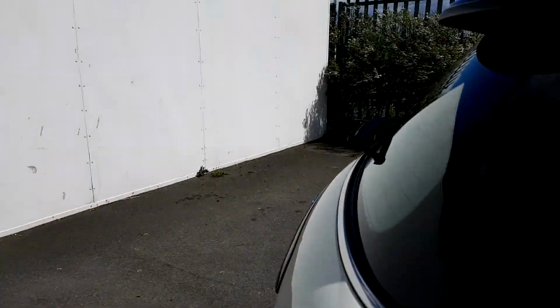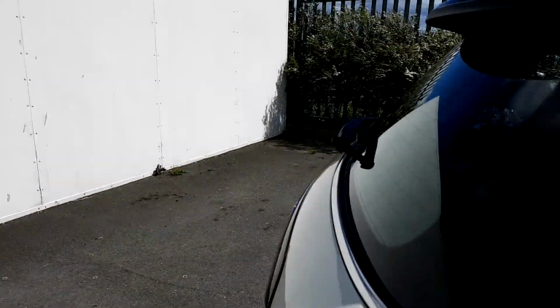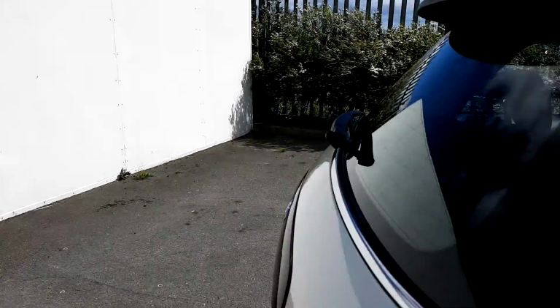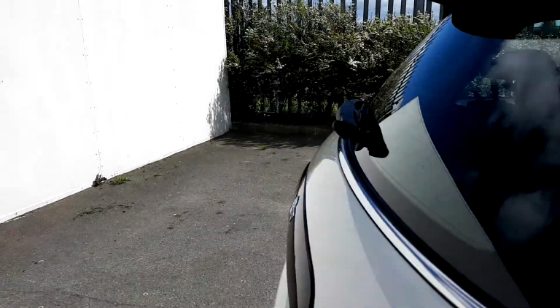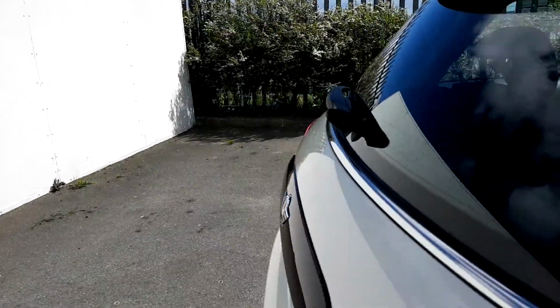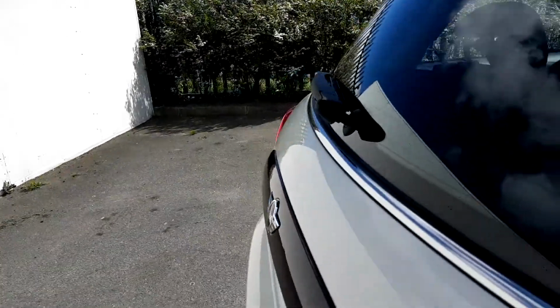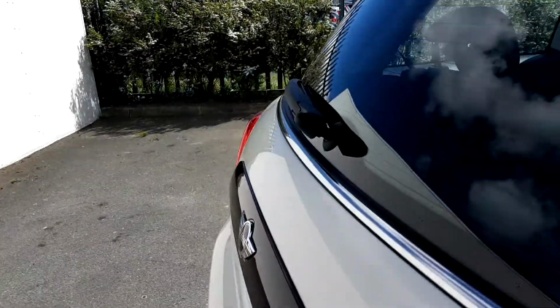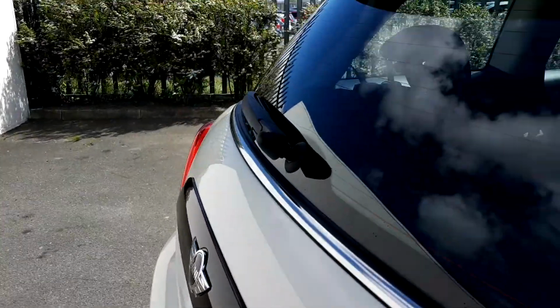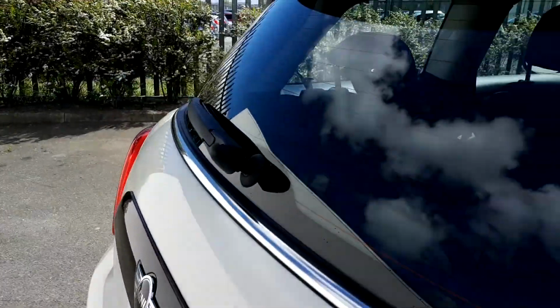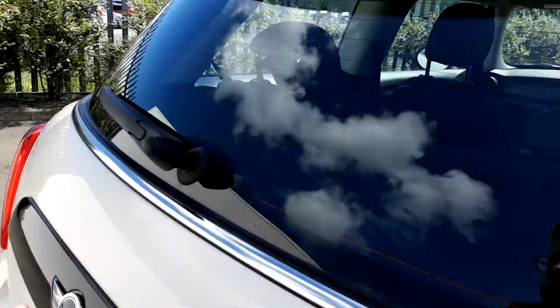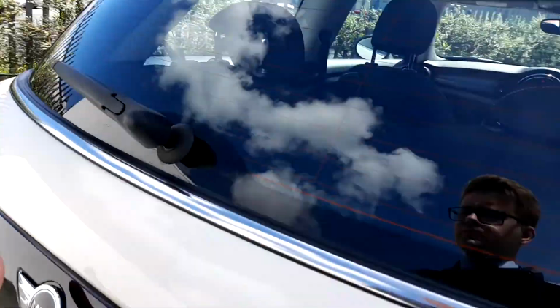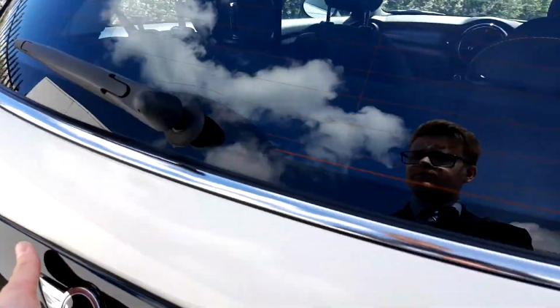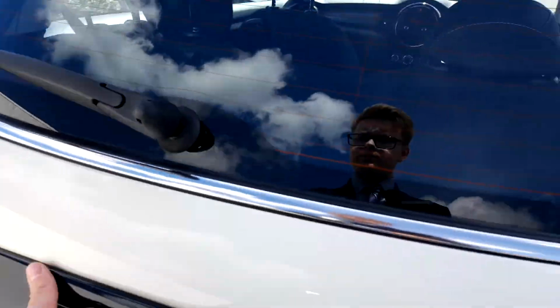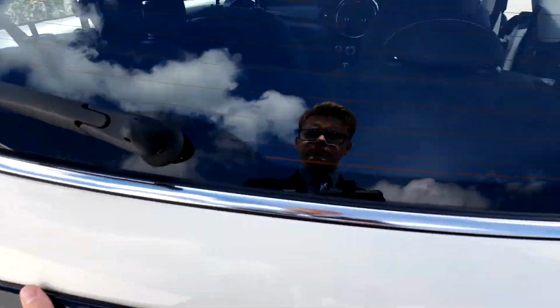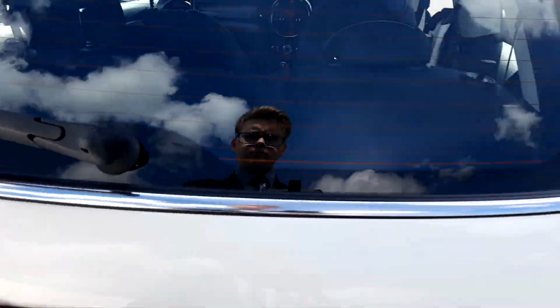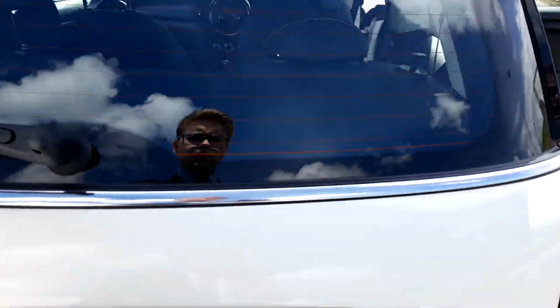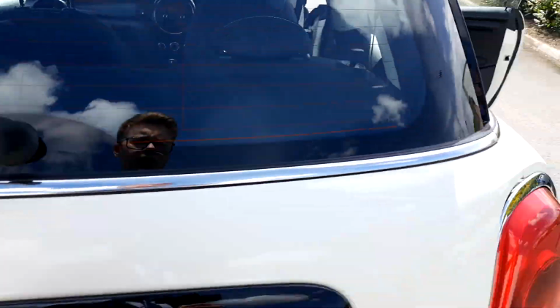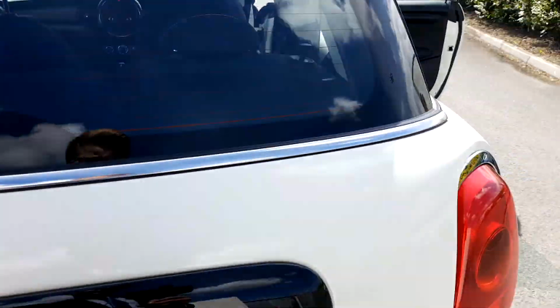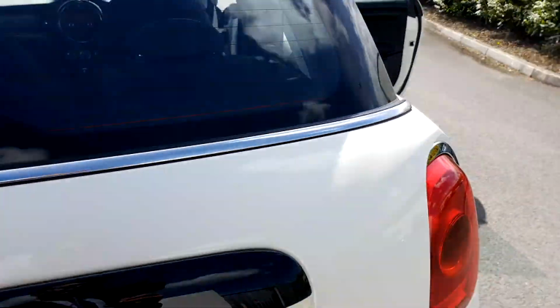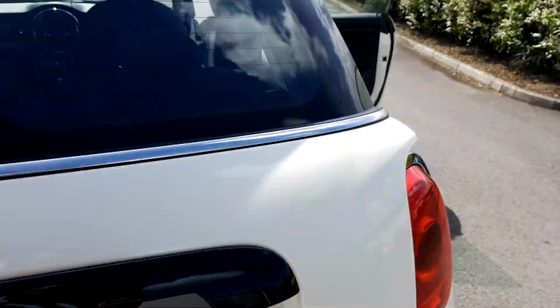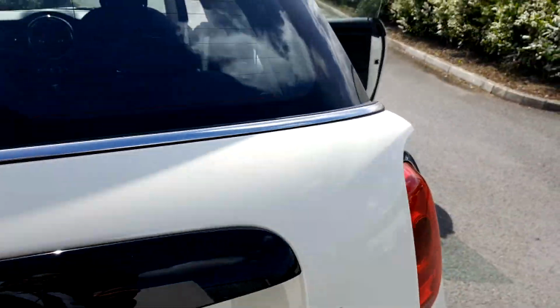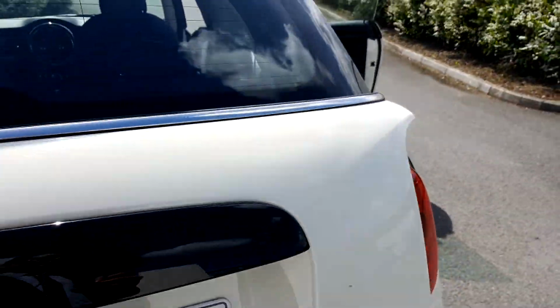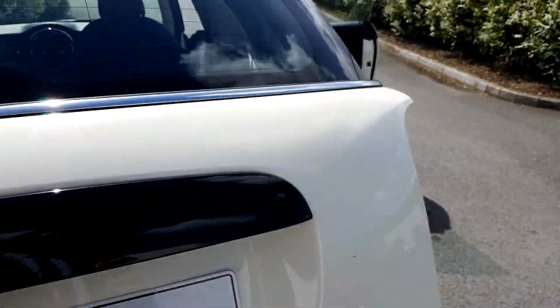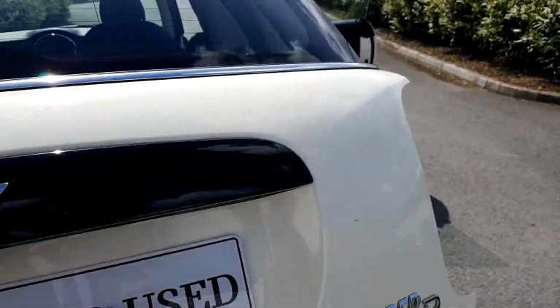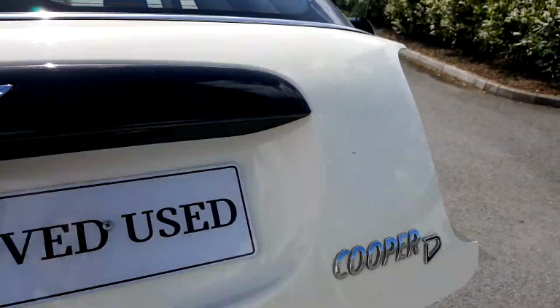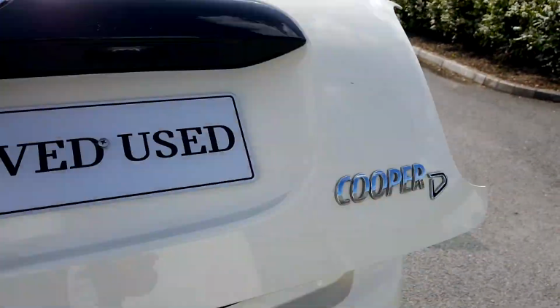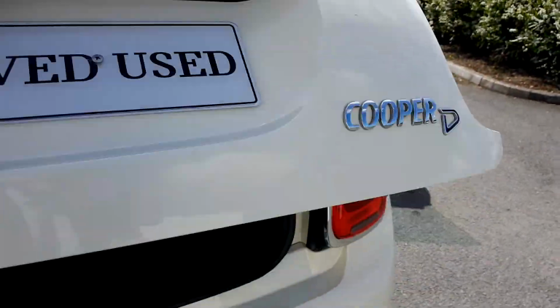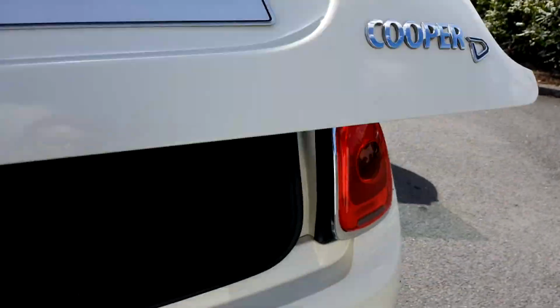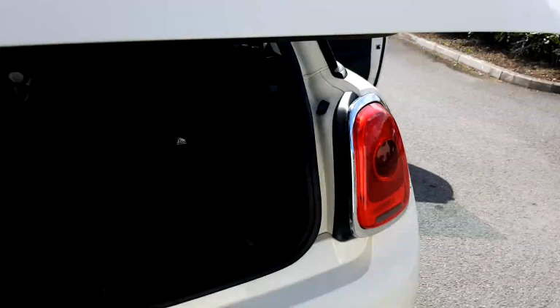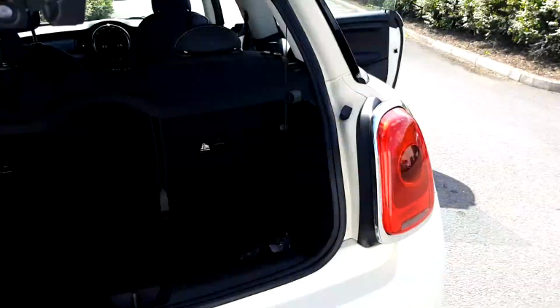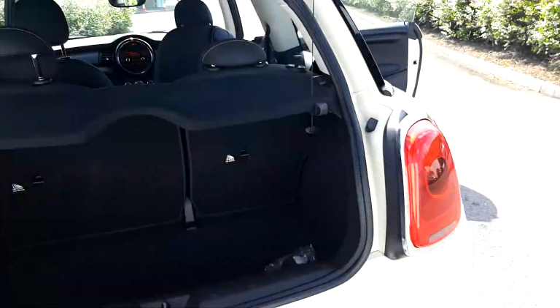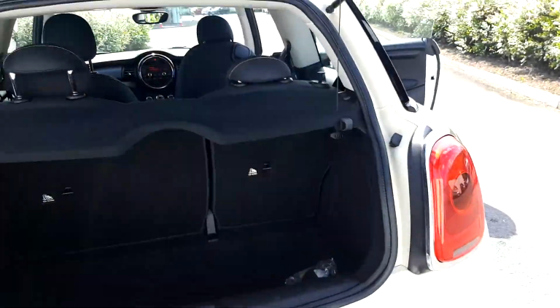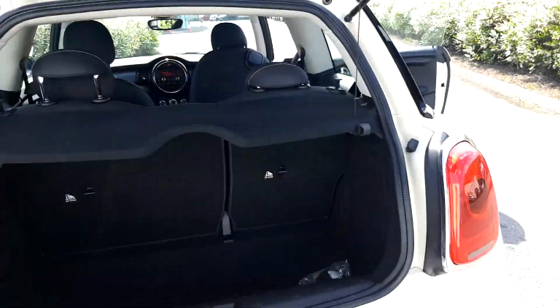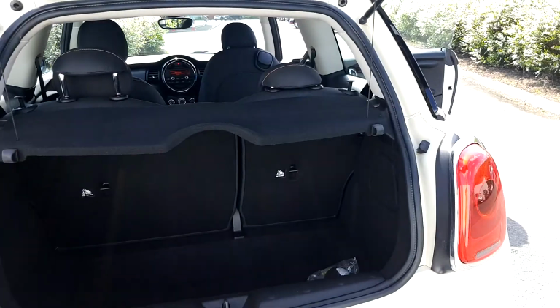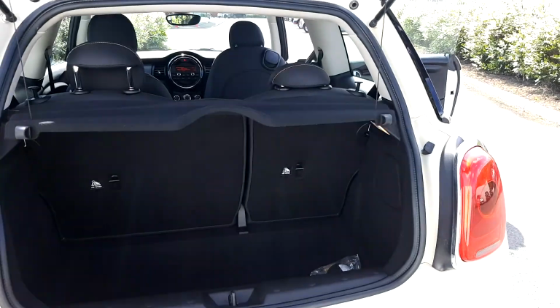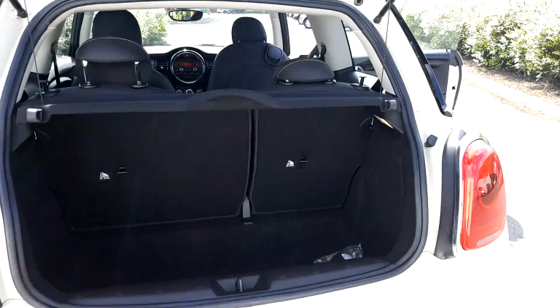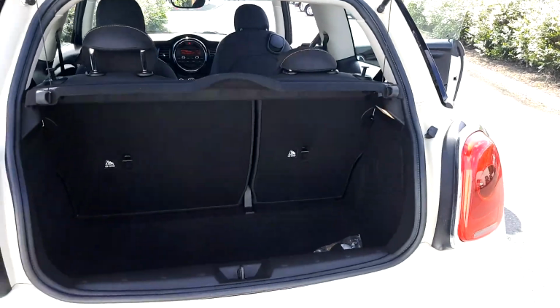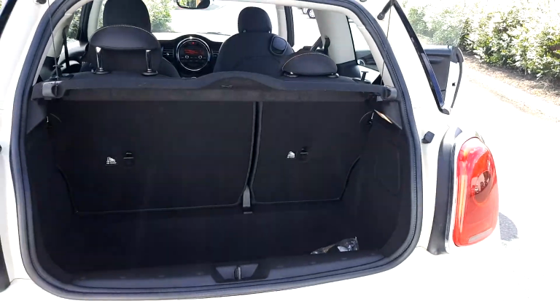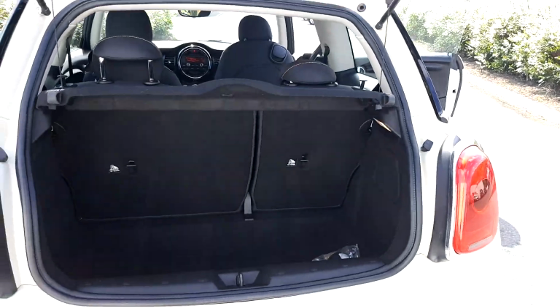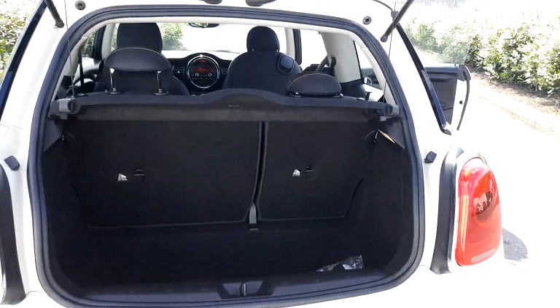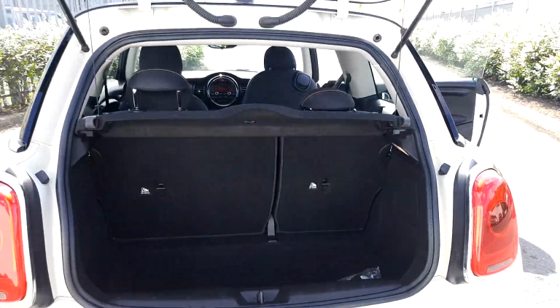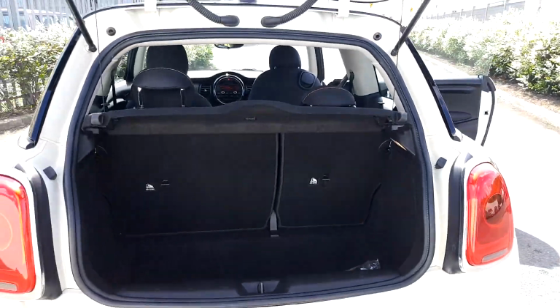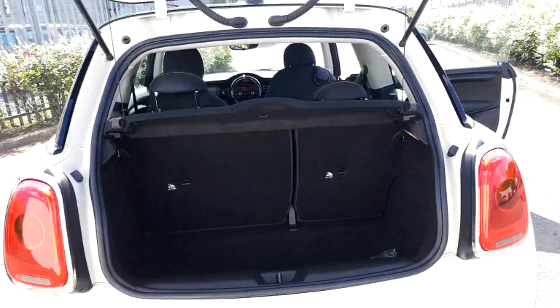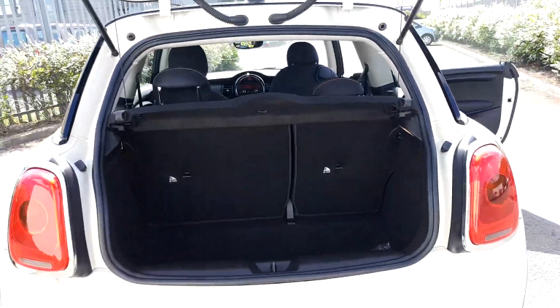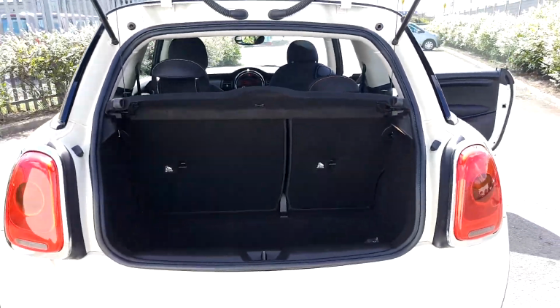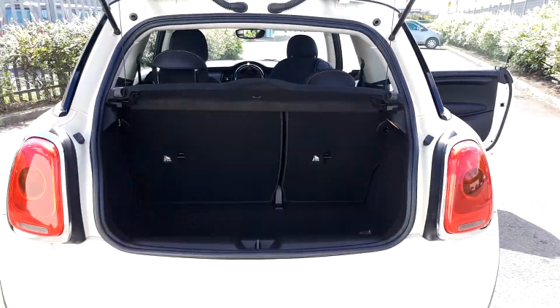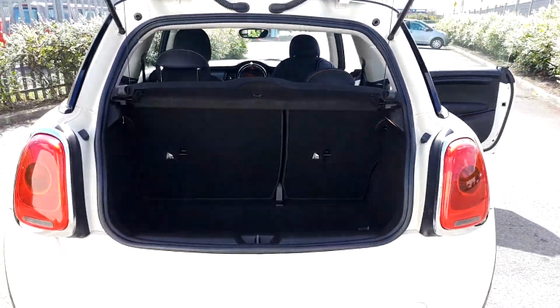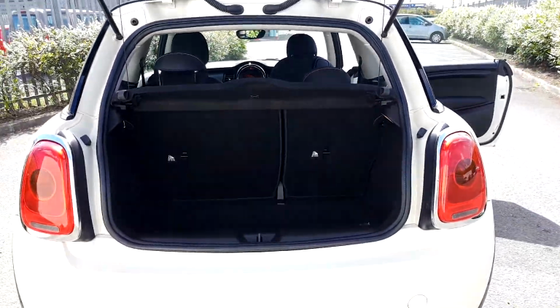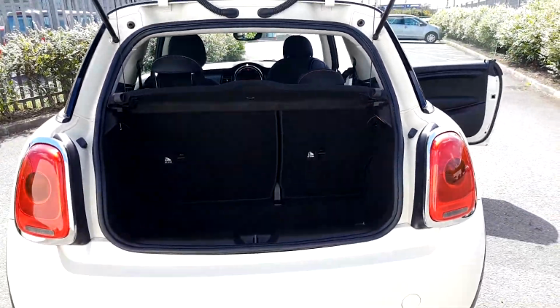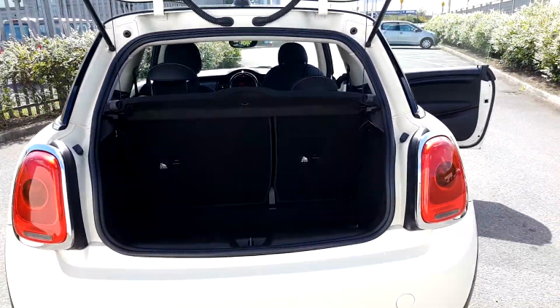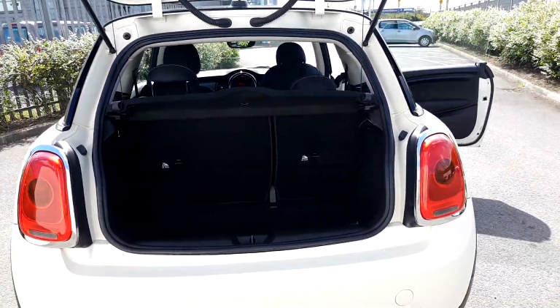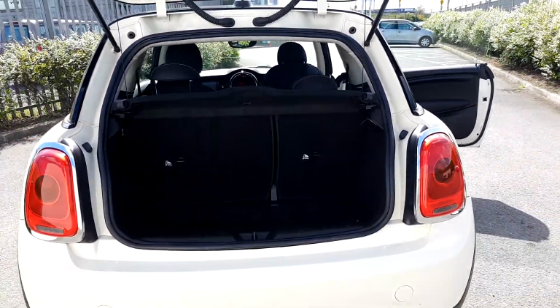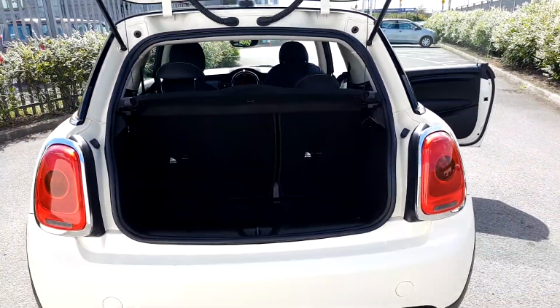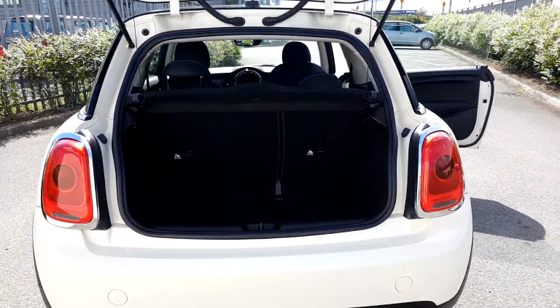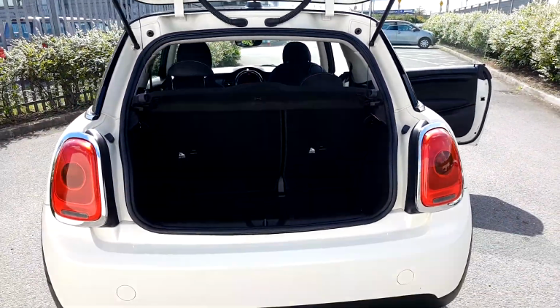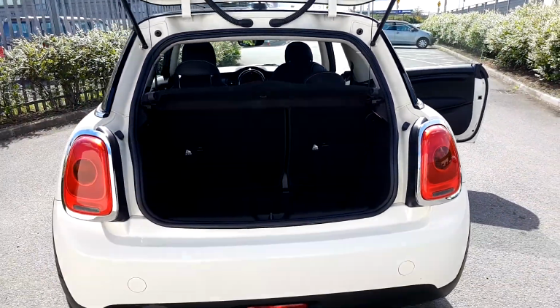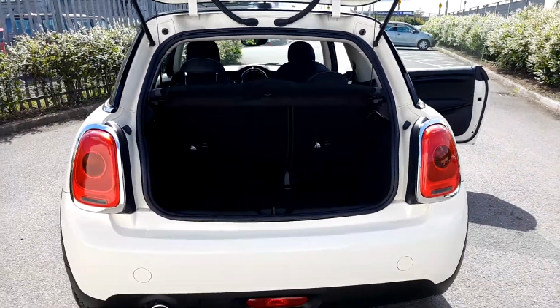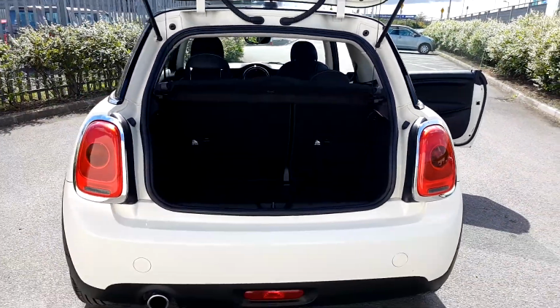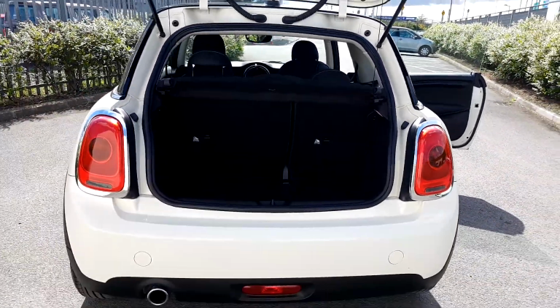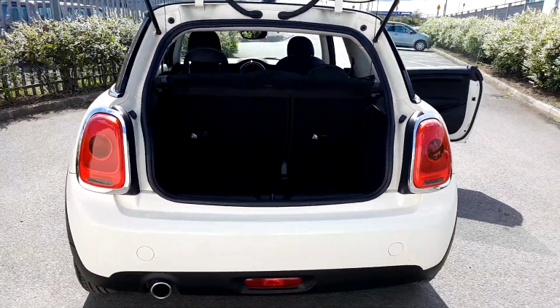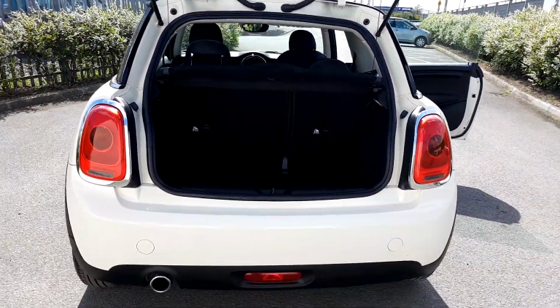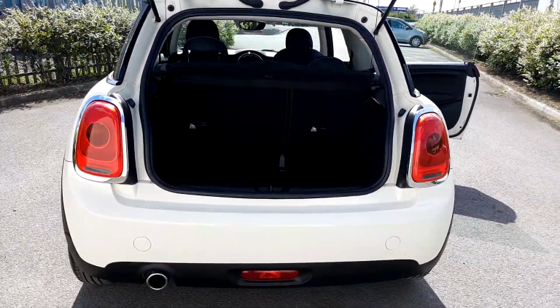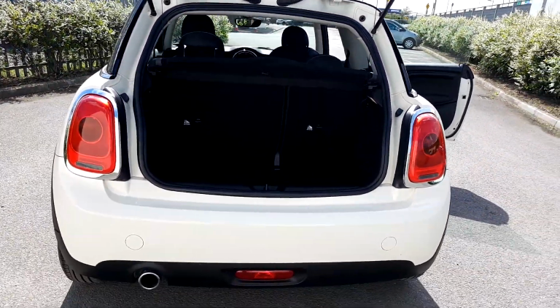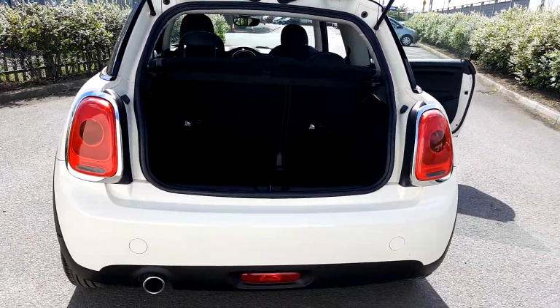To open the boot of the vehicle, press the button and it just comes up very swiftly. As you can see, there is plenty of space.